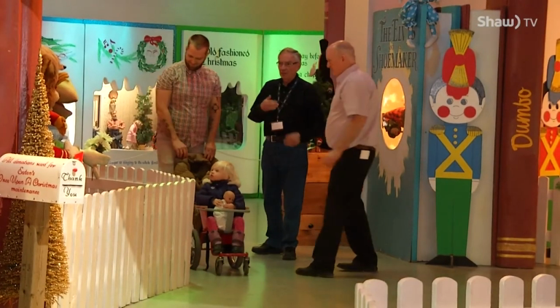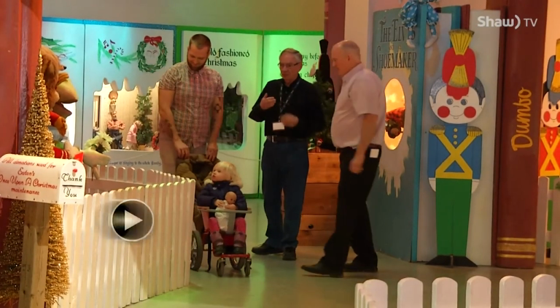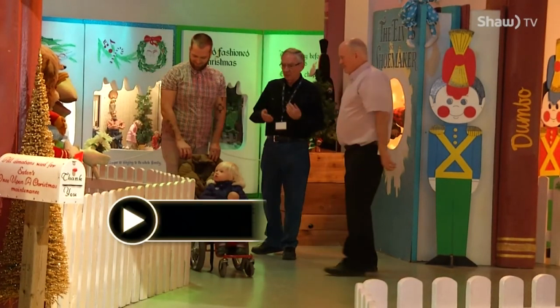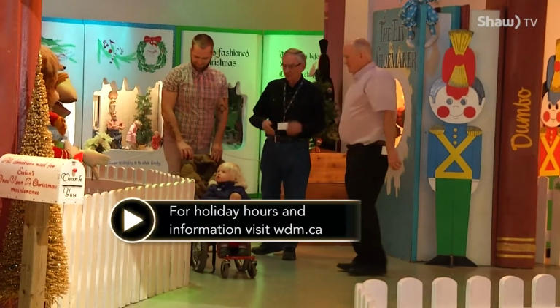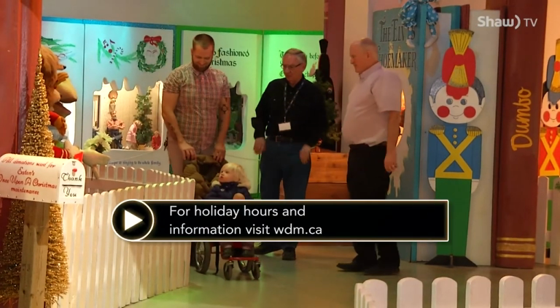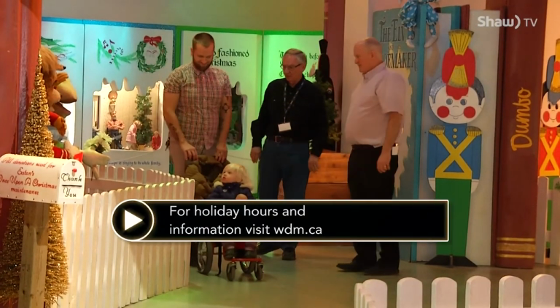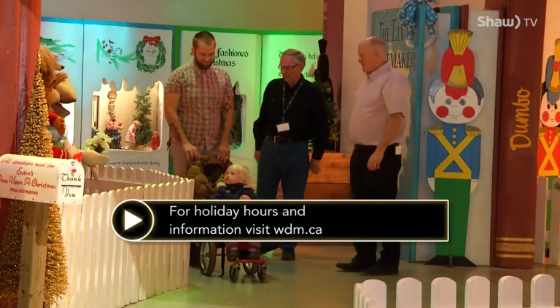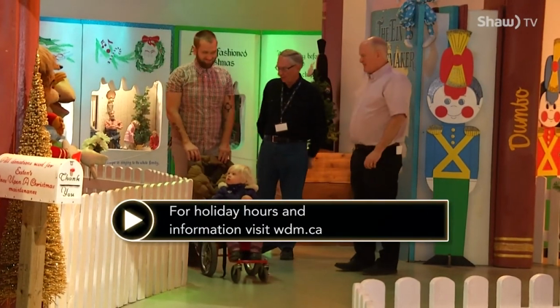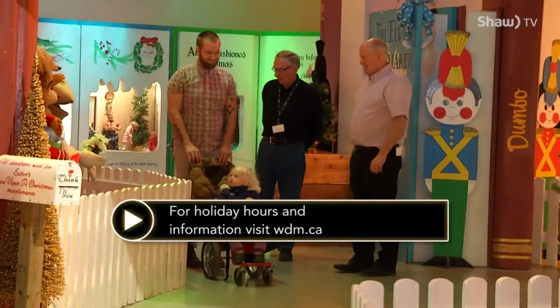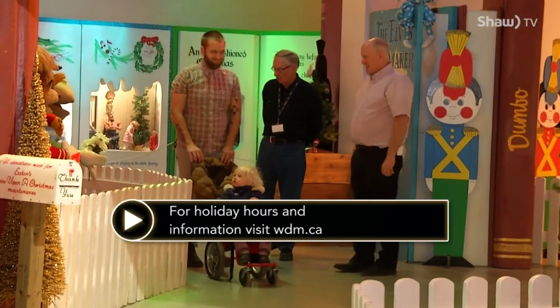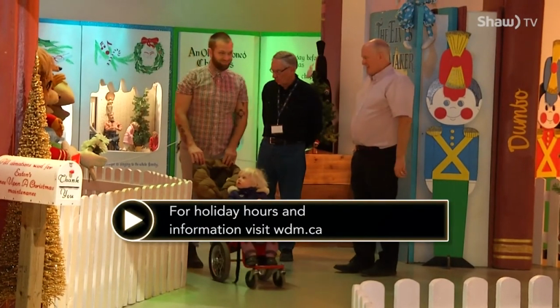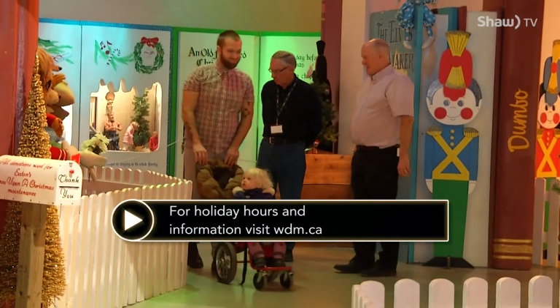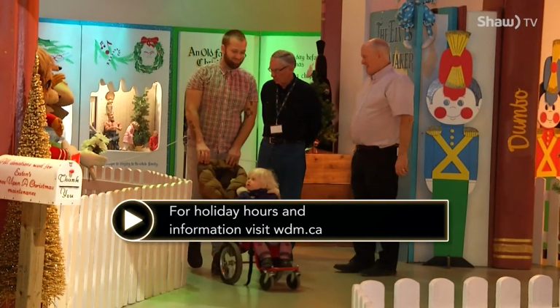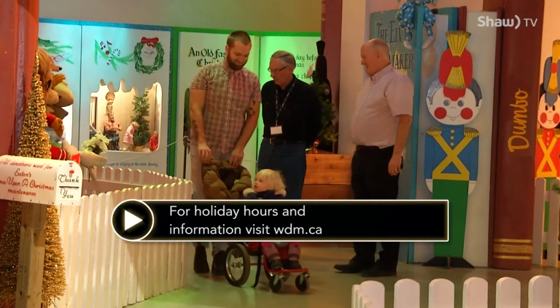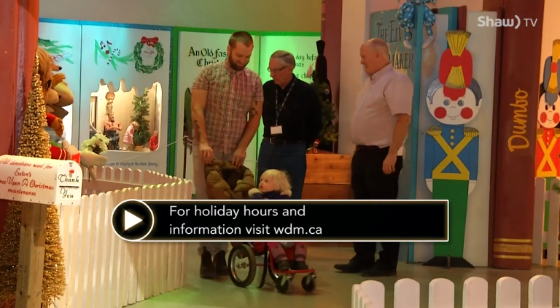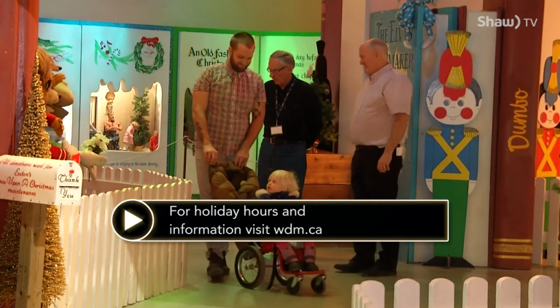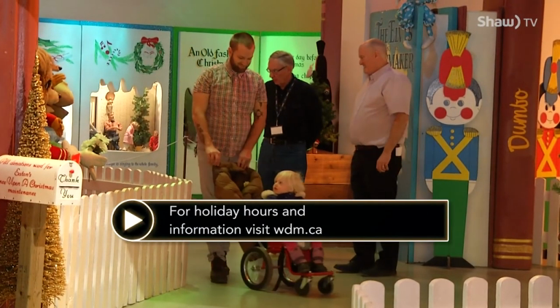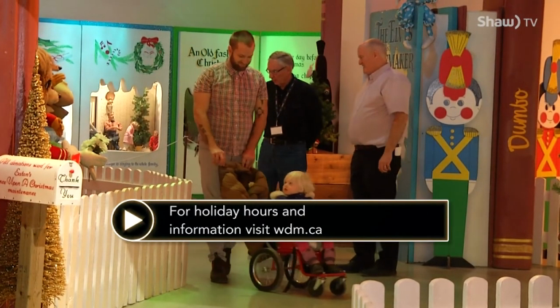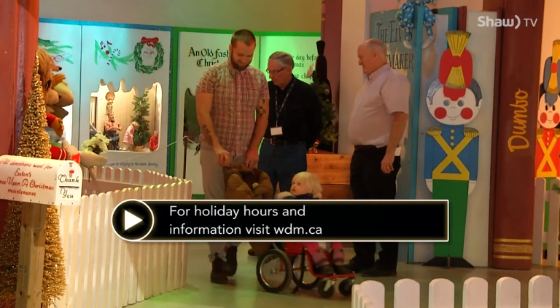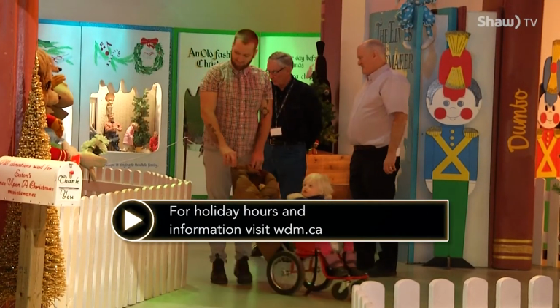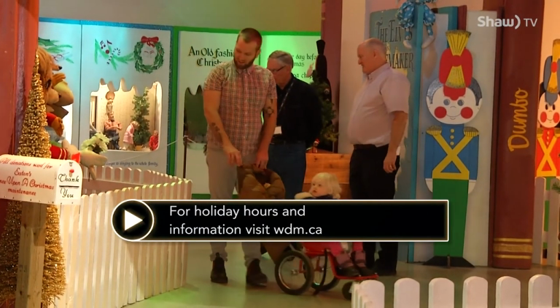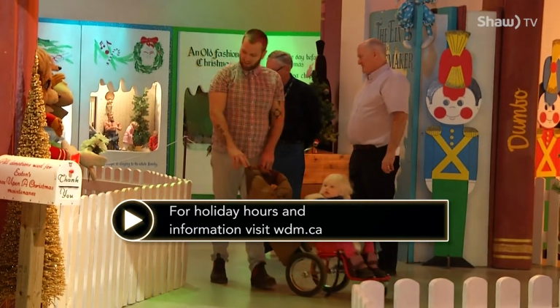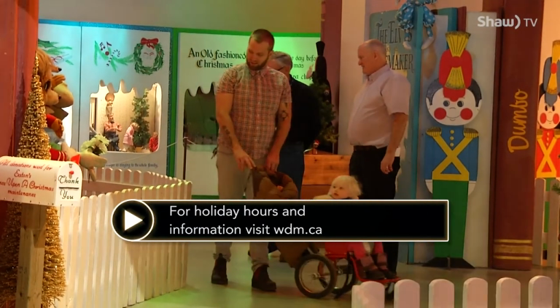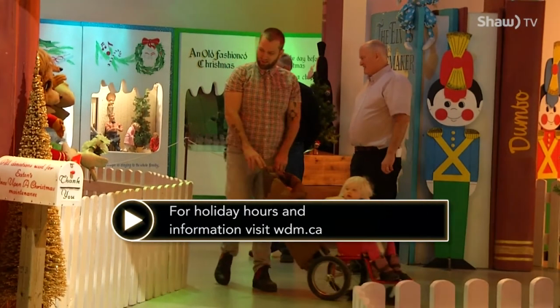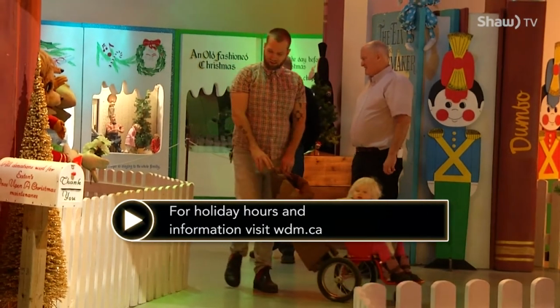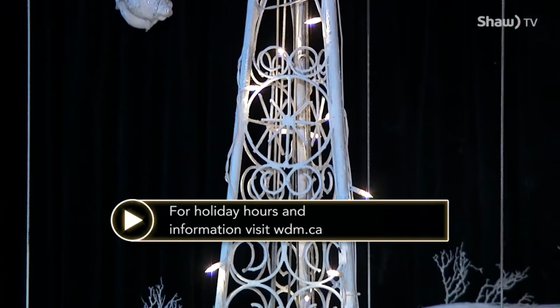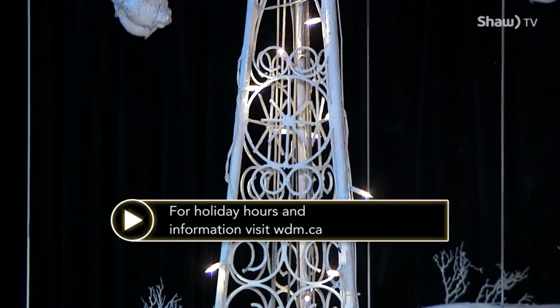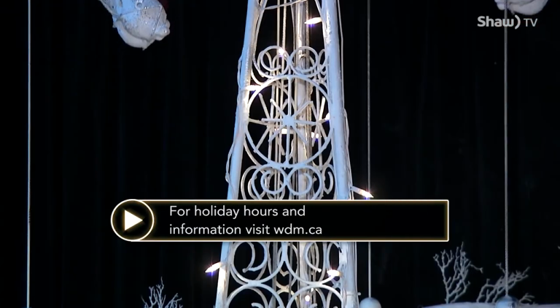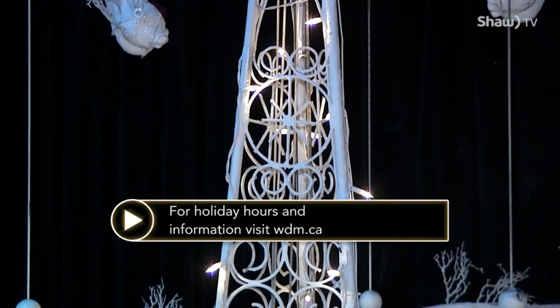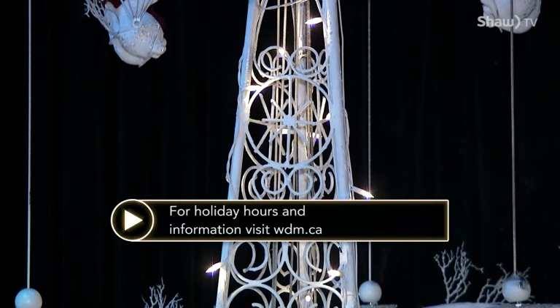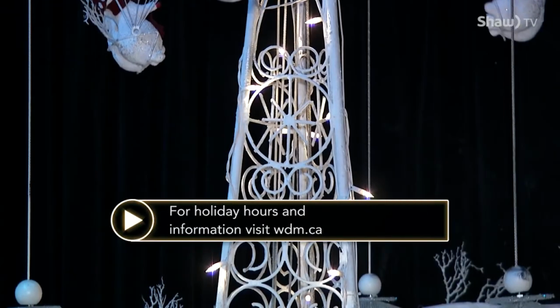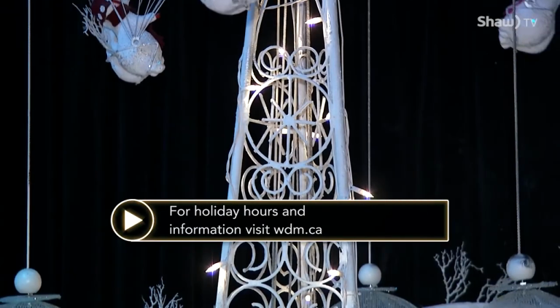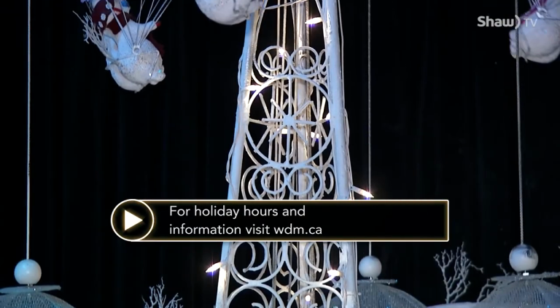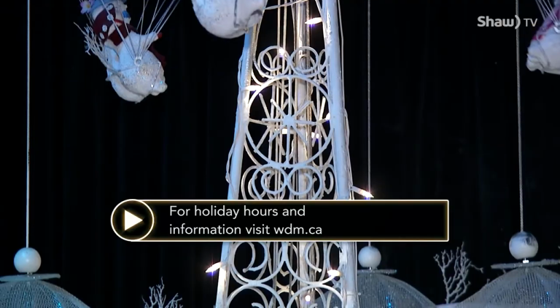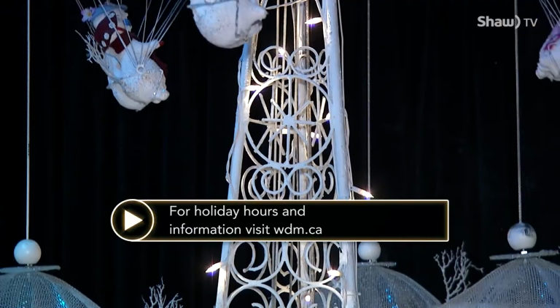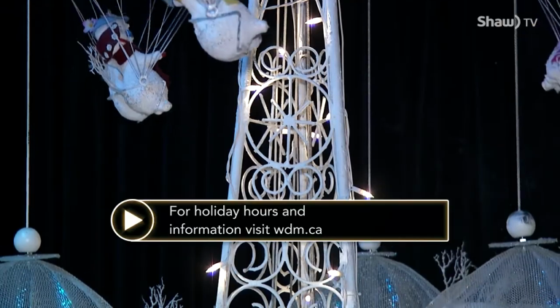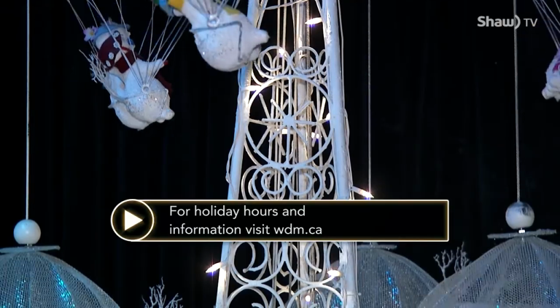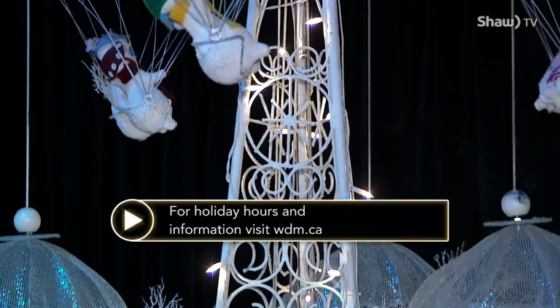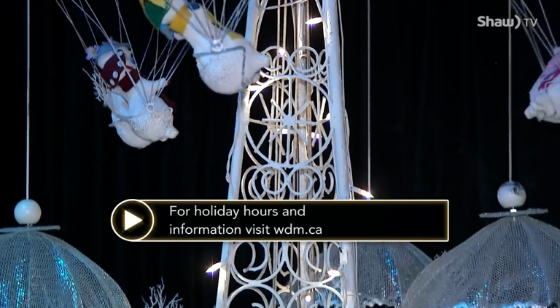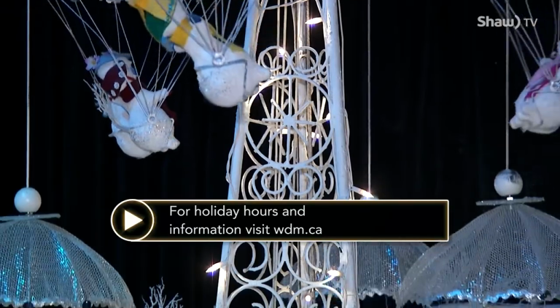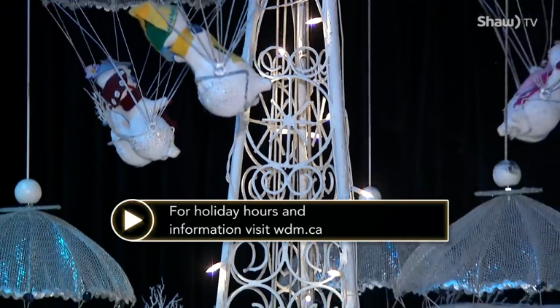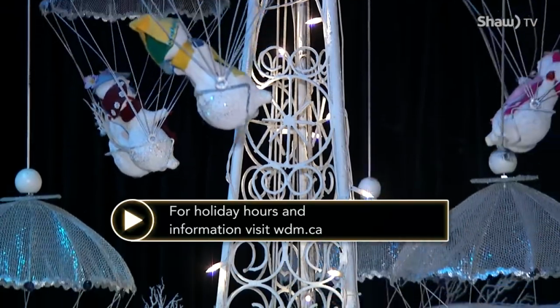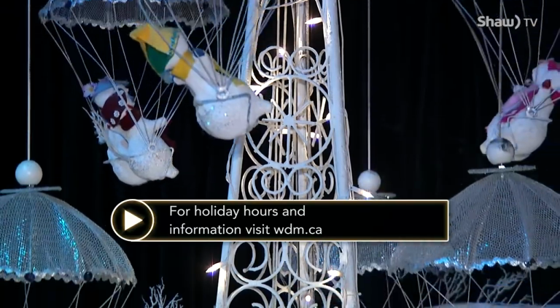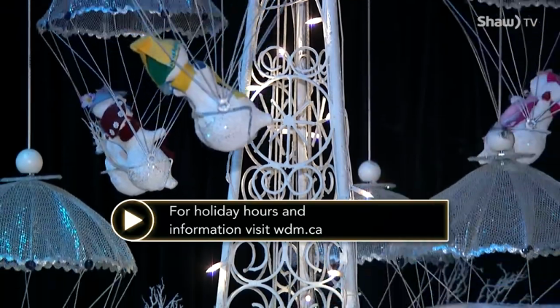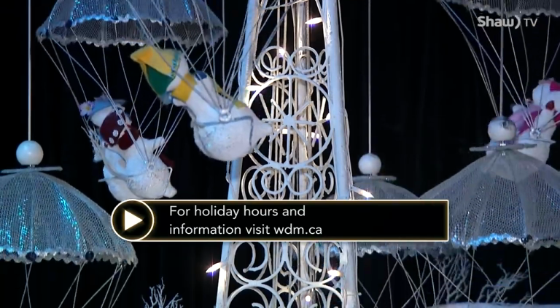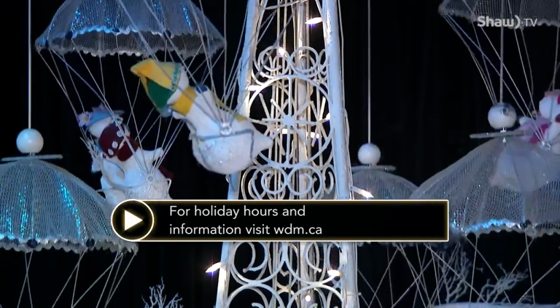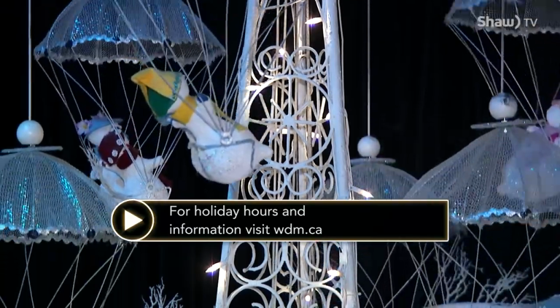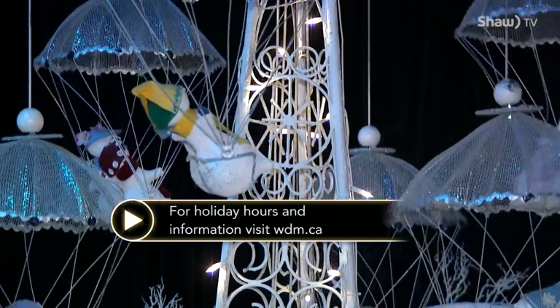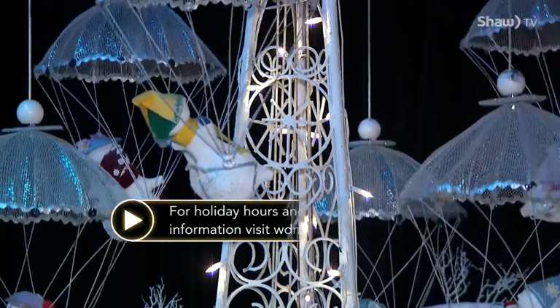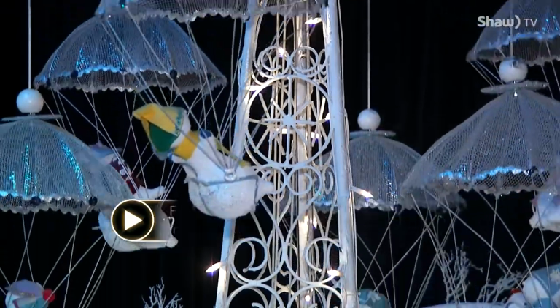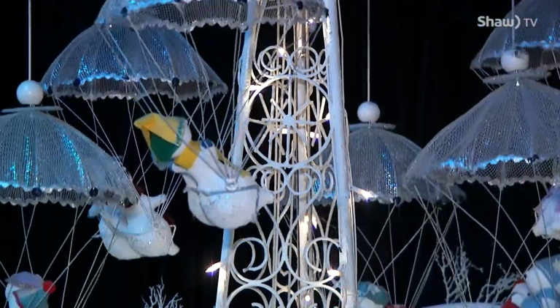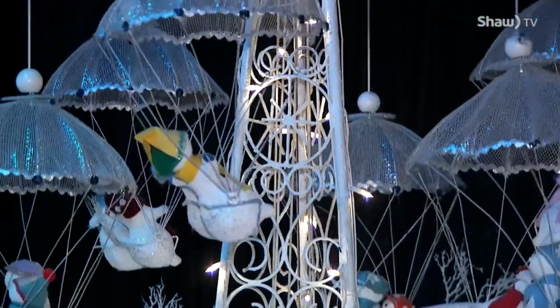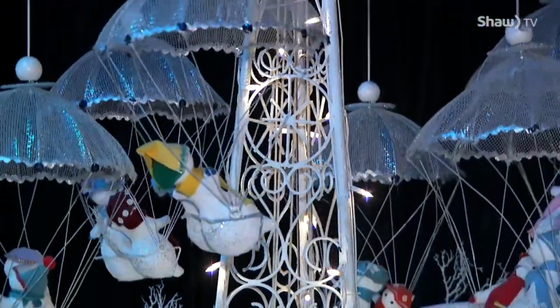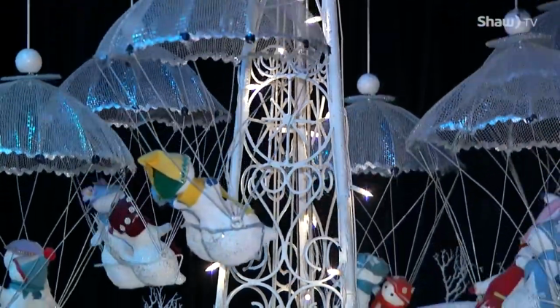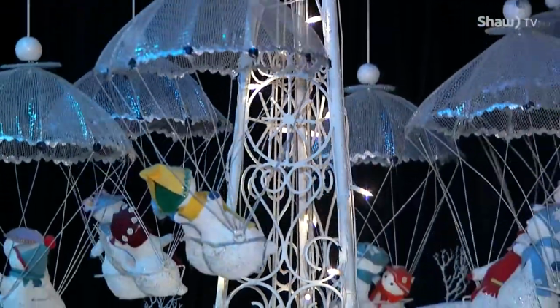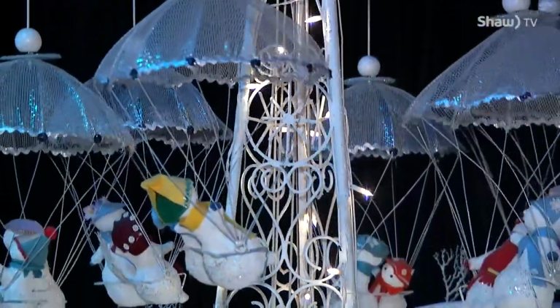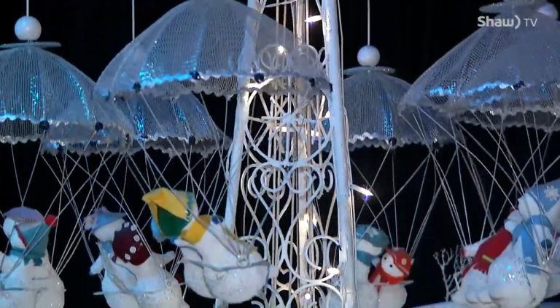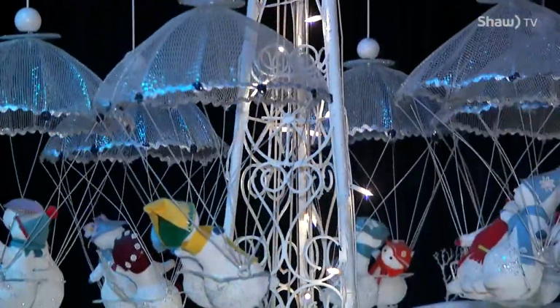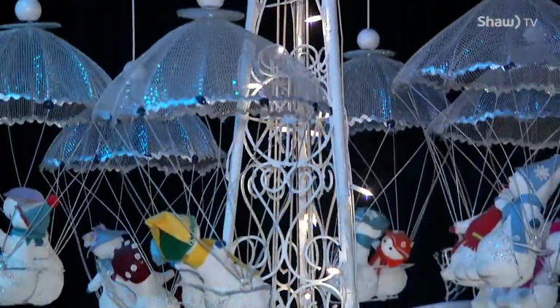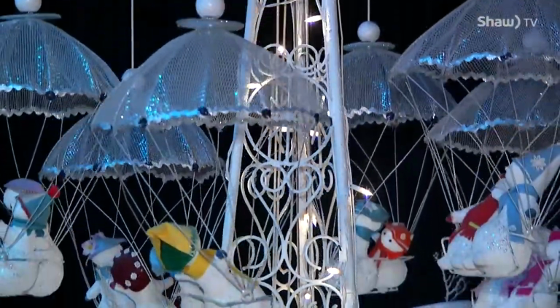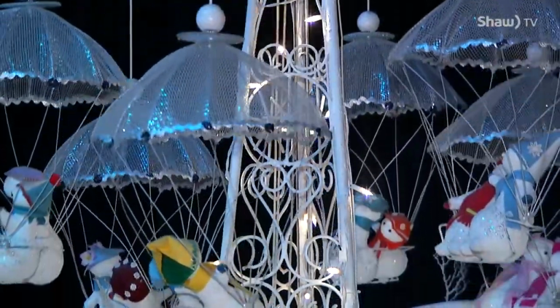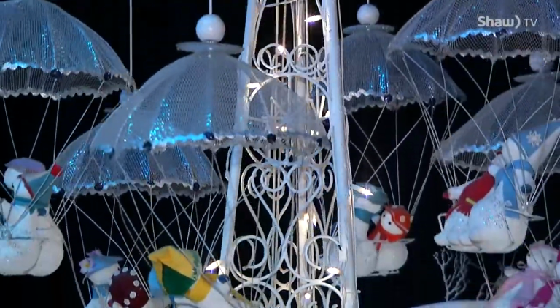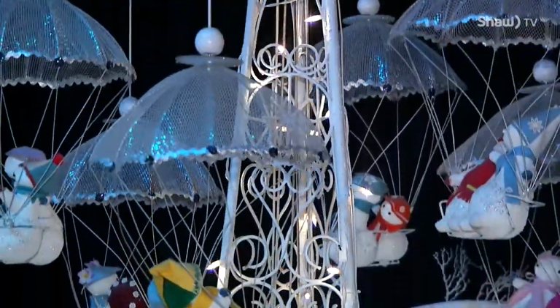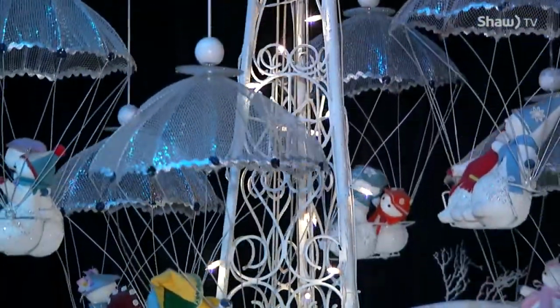Visitors can experience the display at the WDM through Ukrainian Christmas. In Saskatoon, I'm Simon Hyatt reporting.